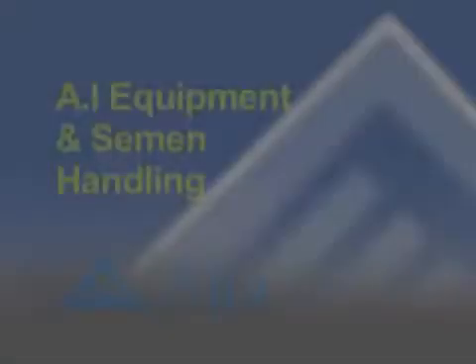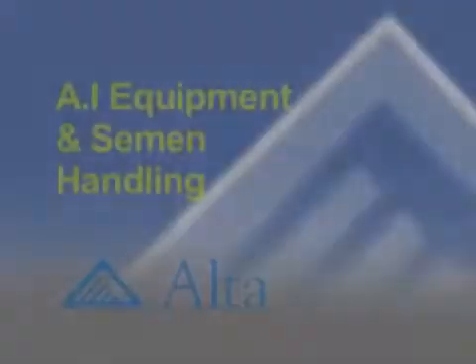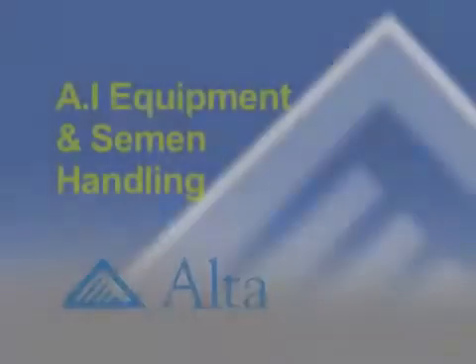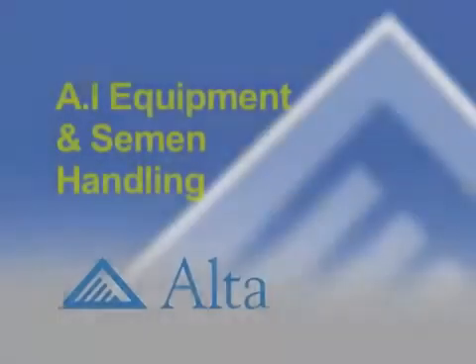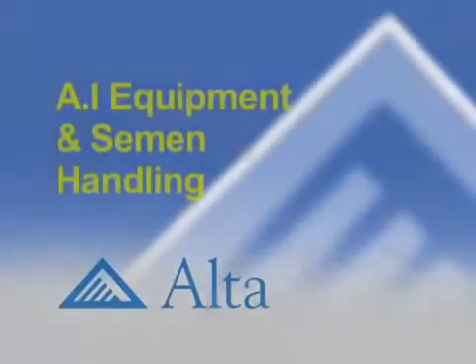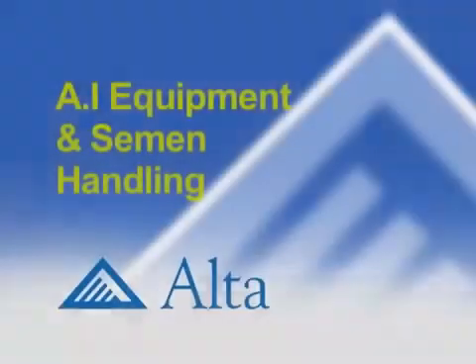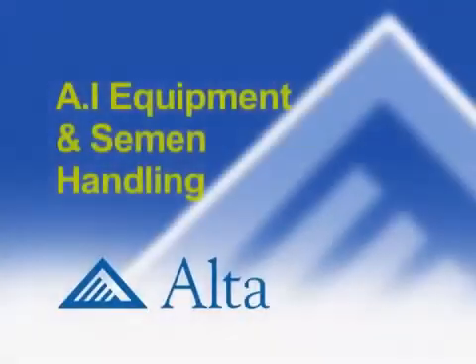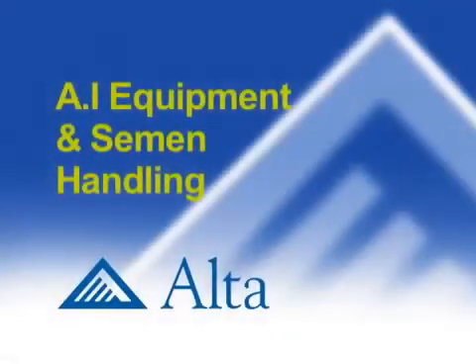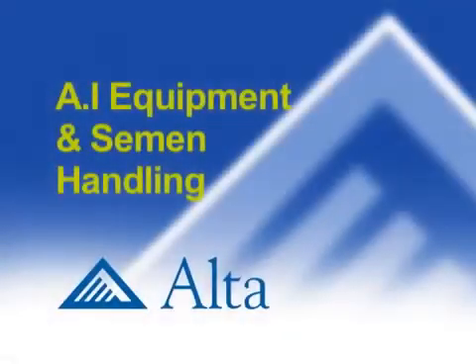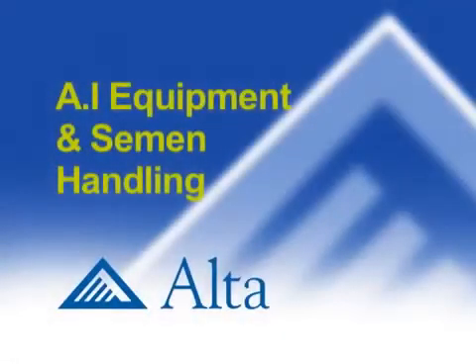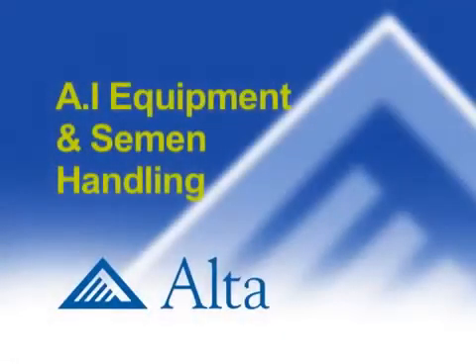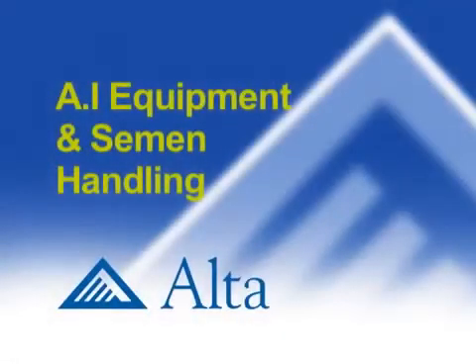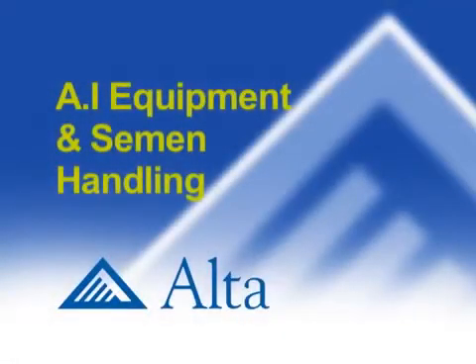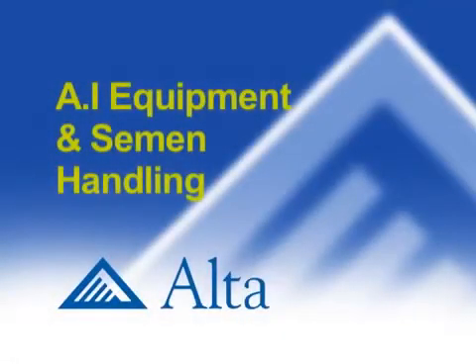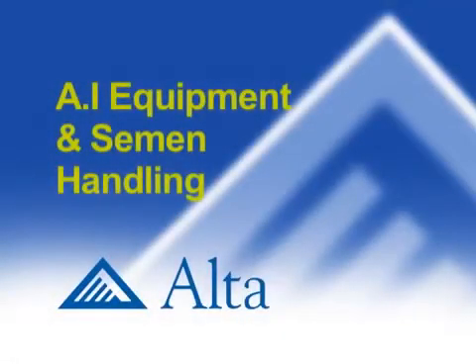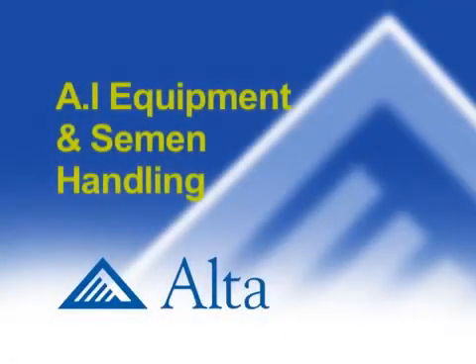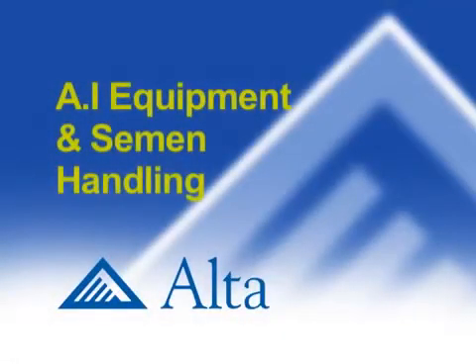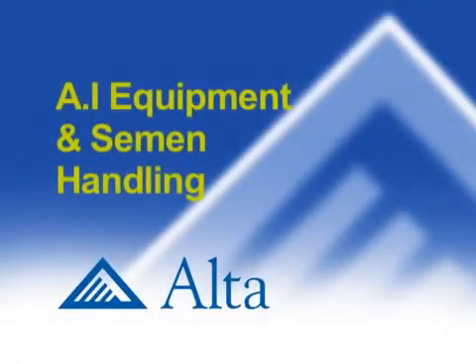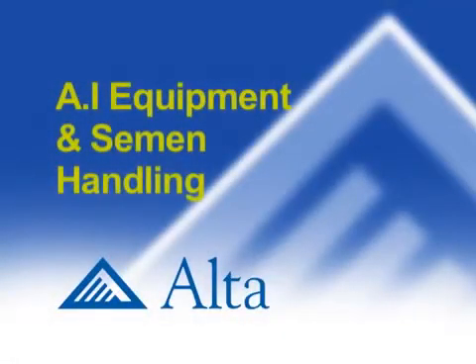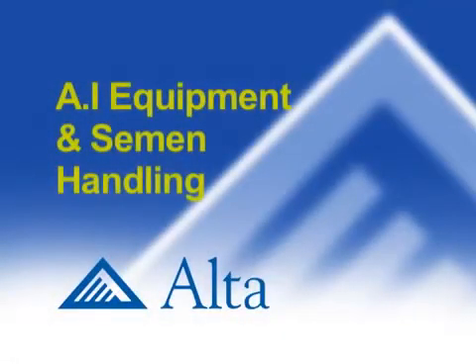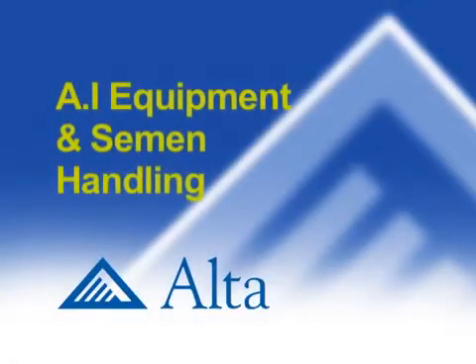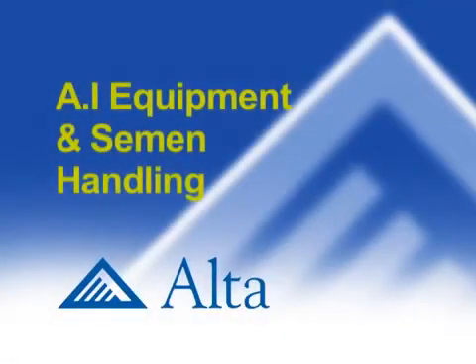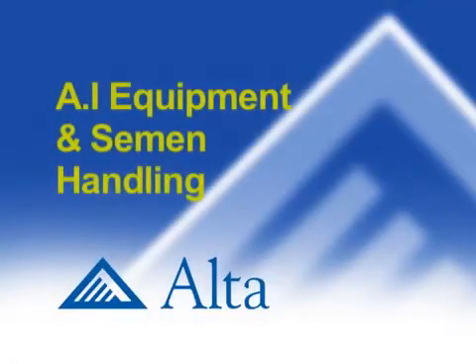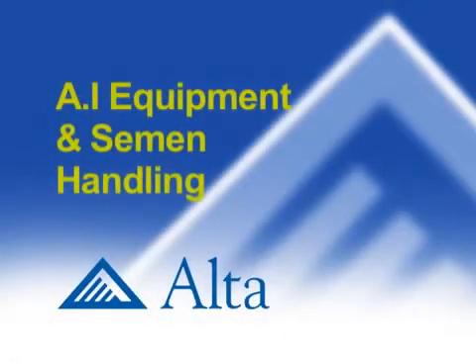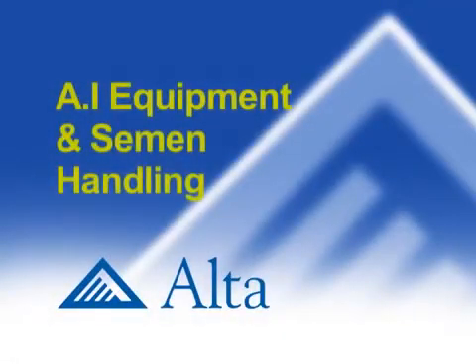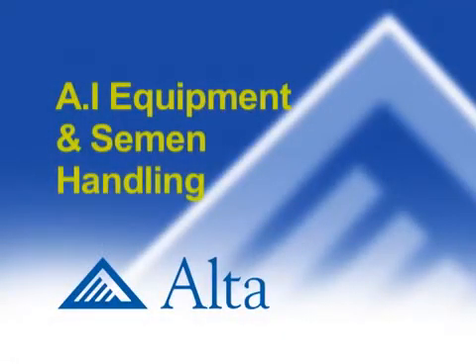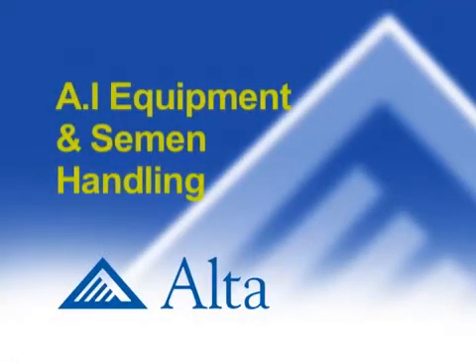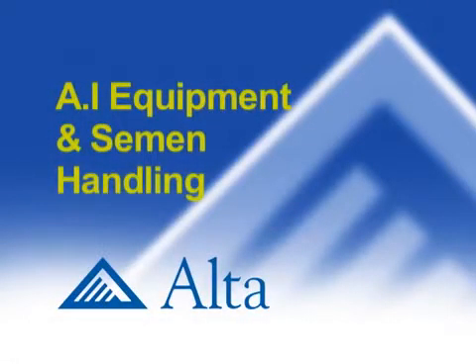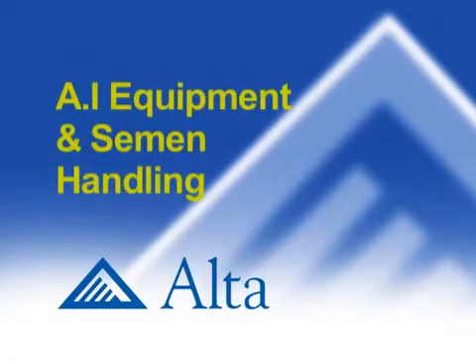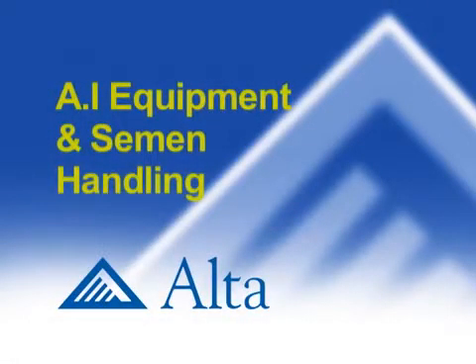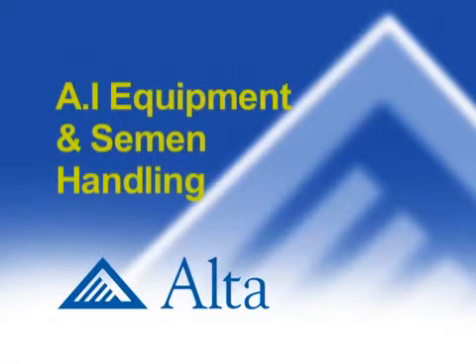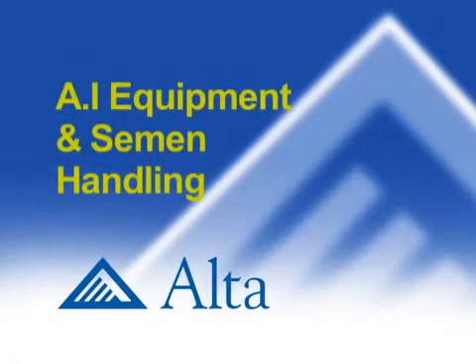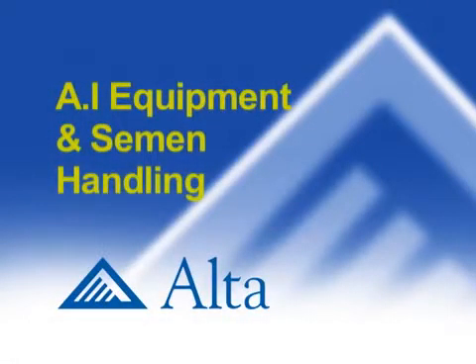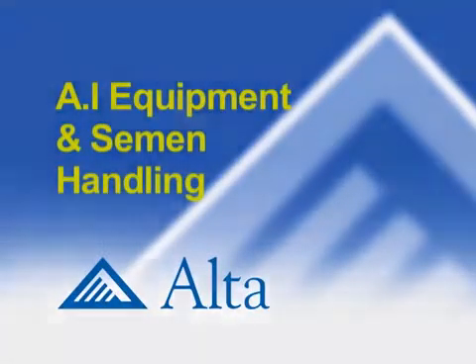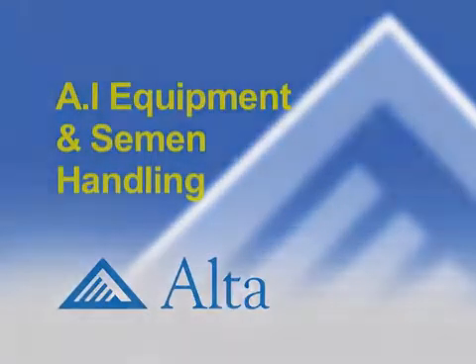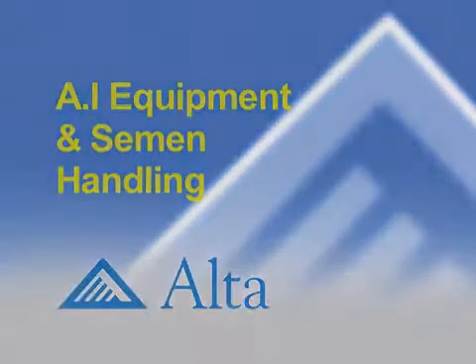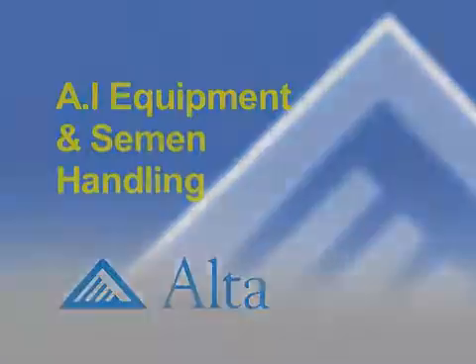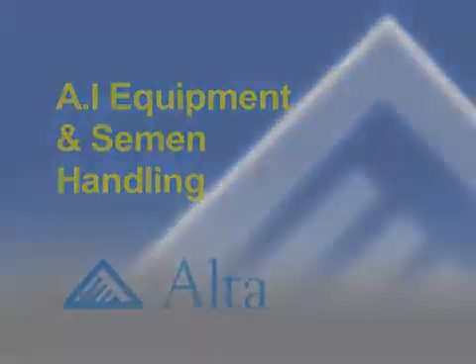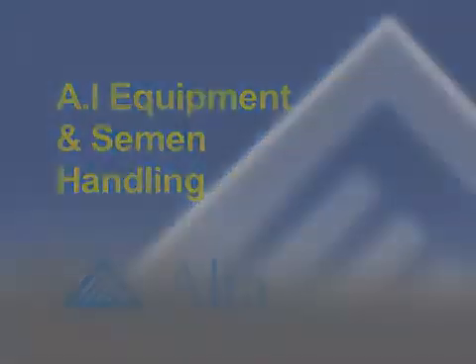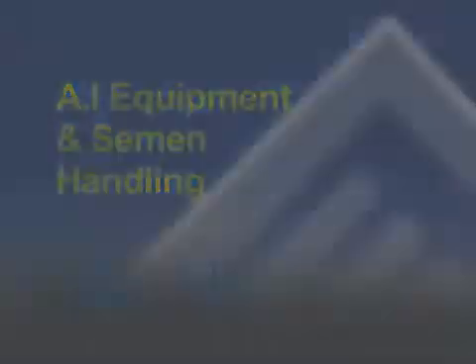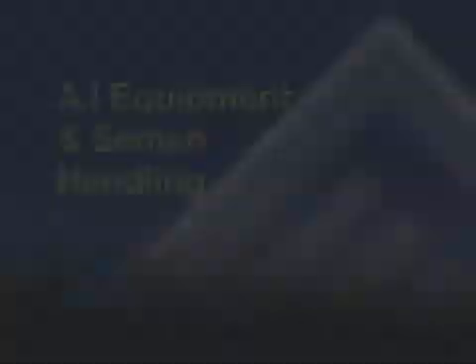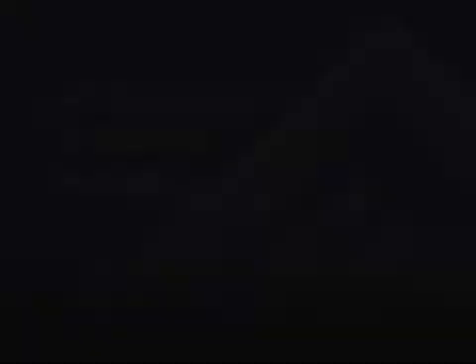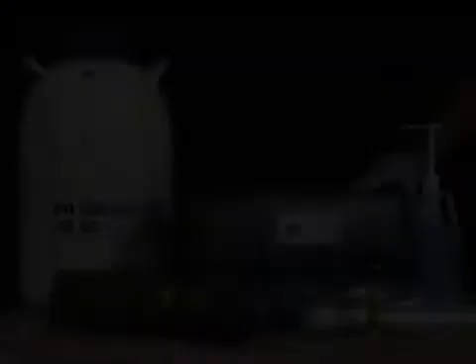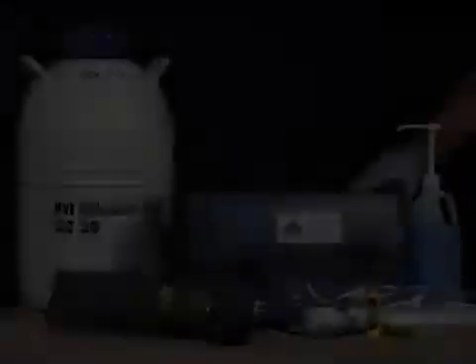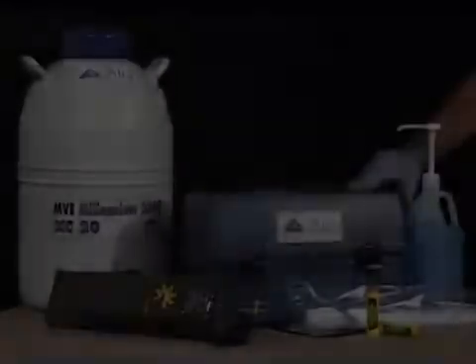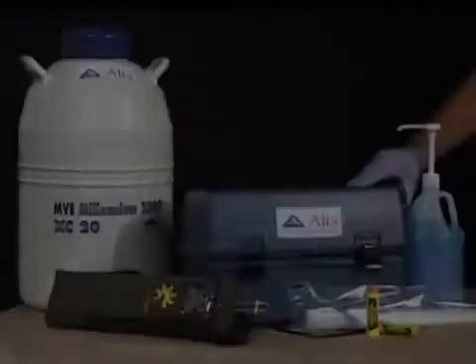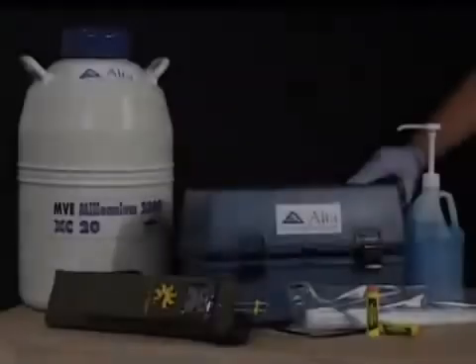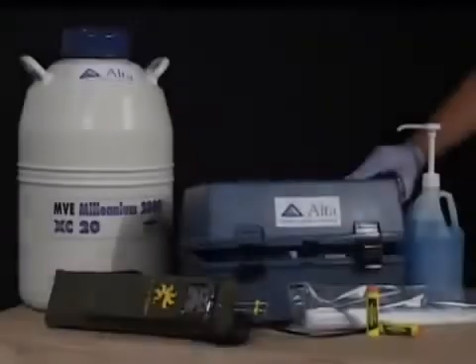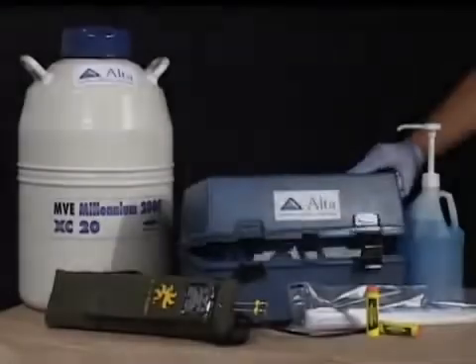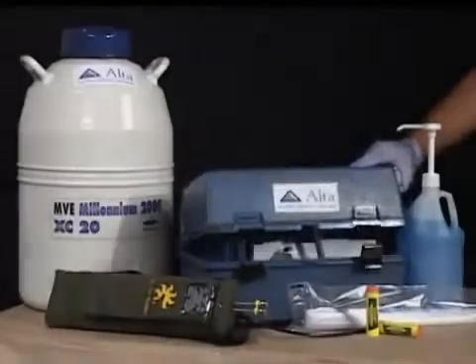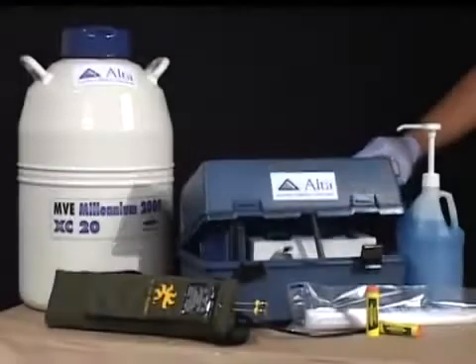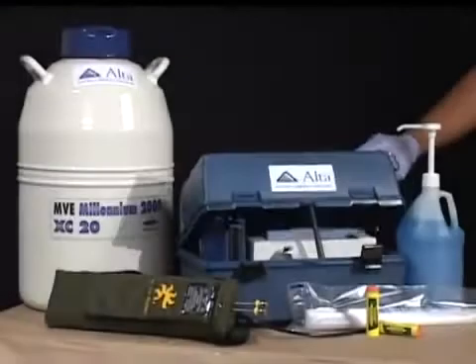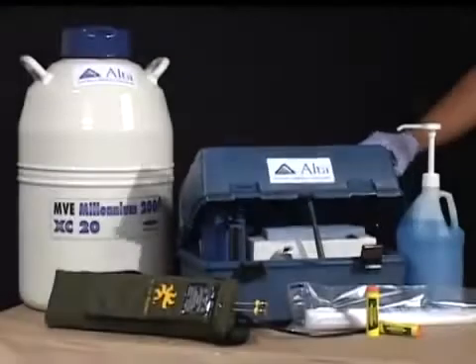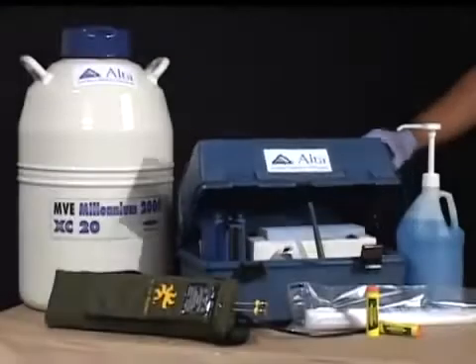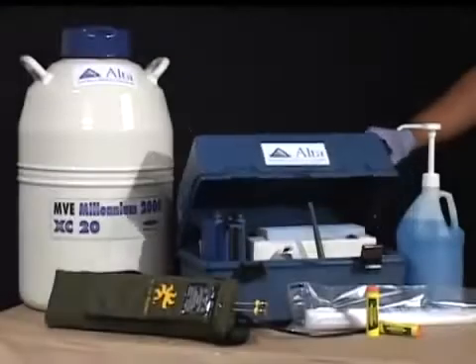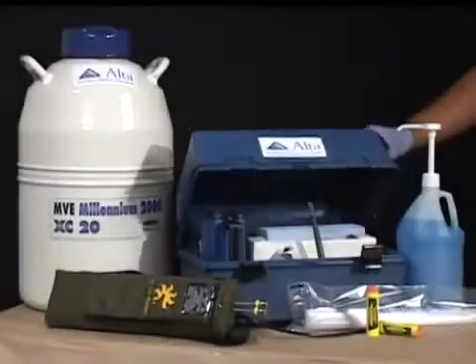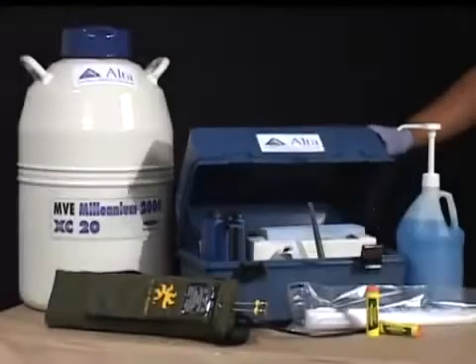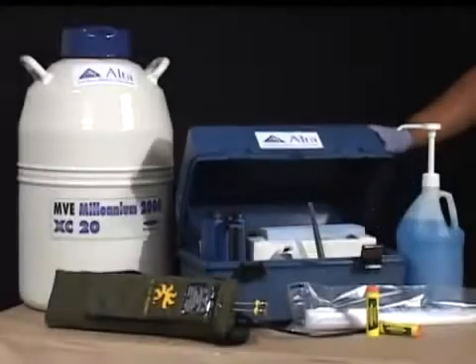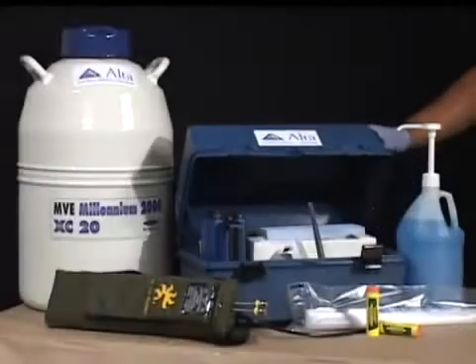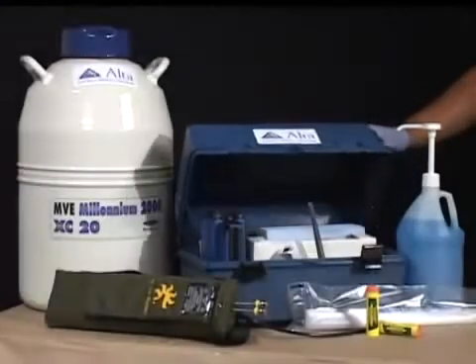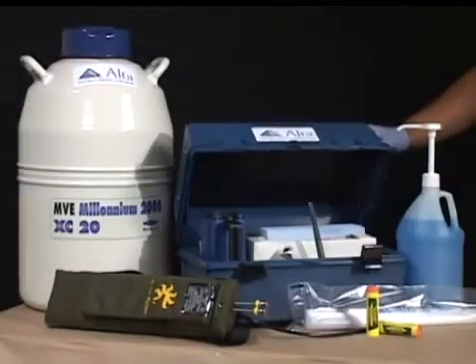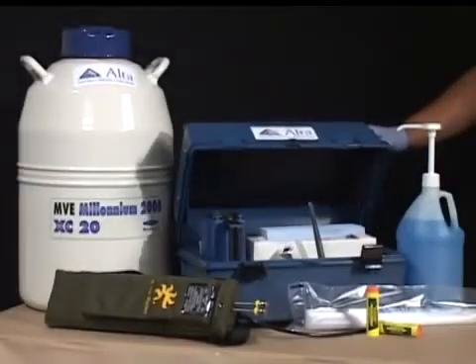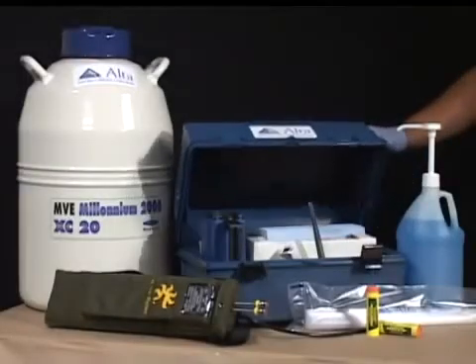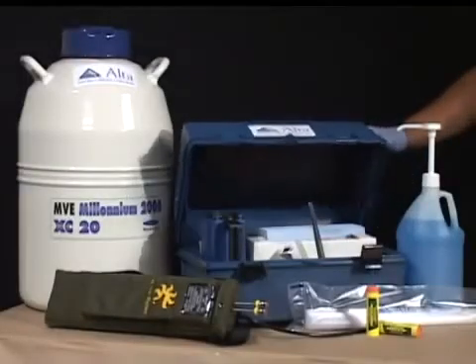Tools of the trade. We will now show the equipment needed for the artificial insemination process.